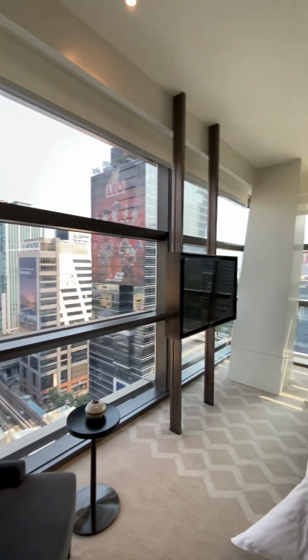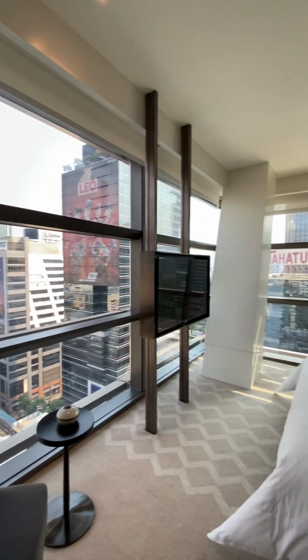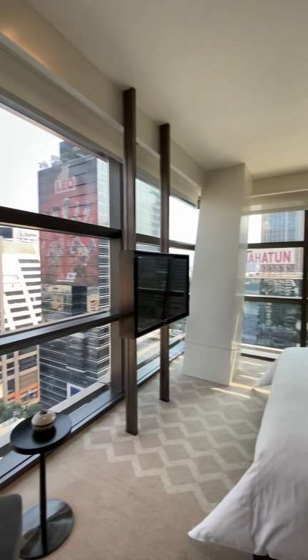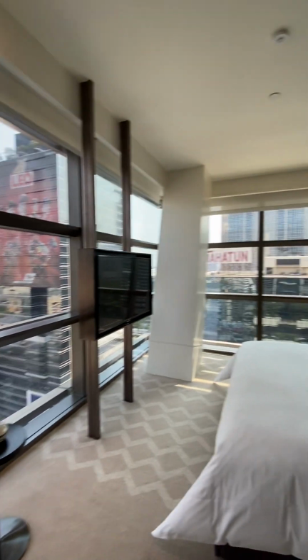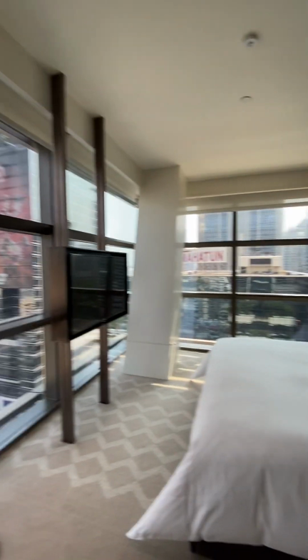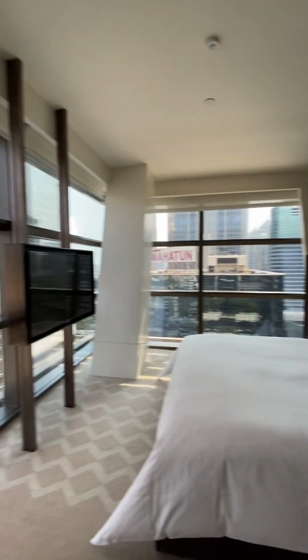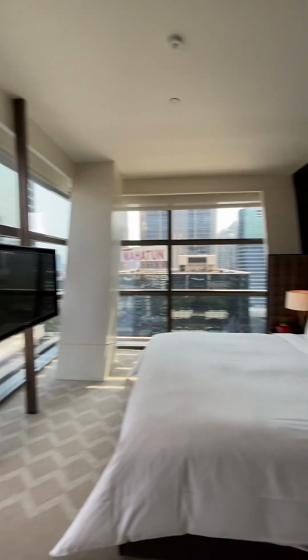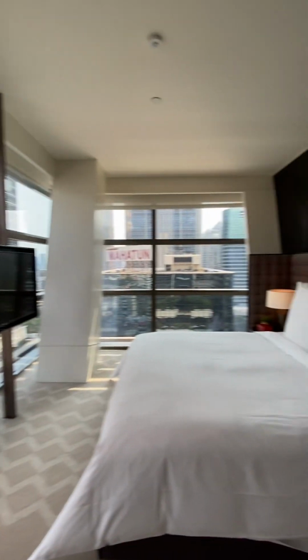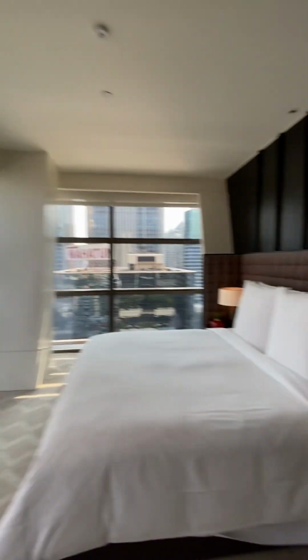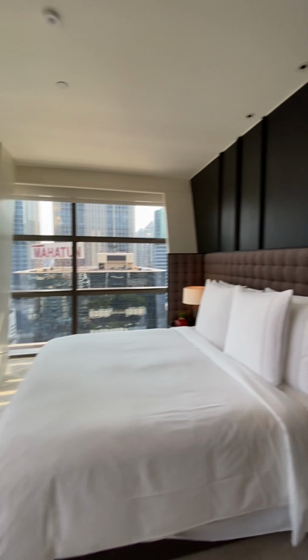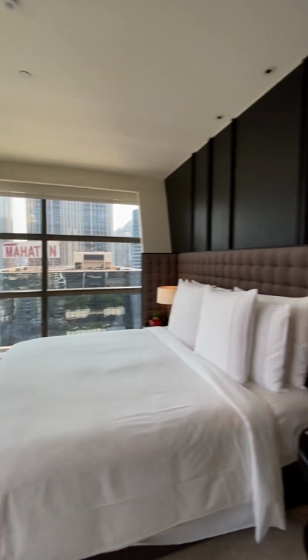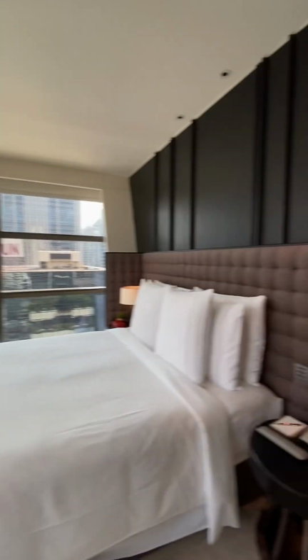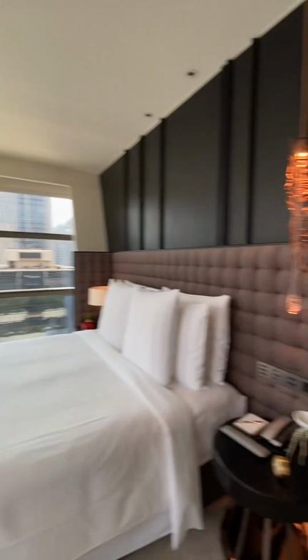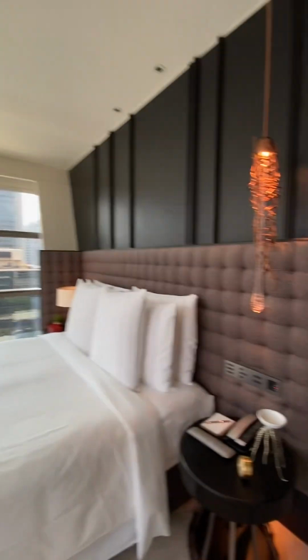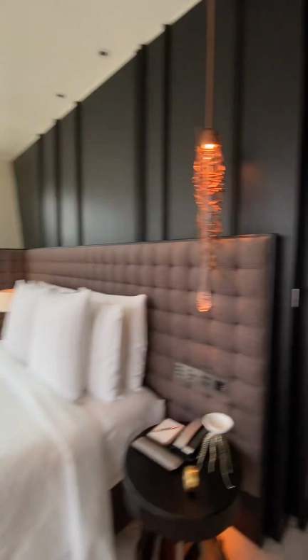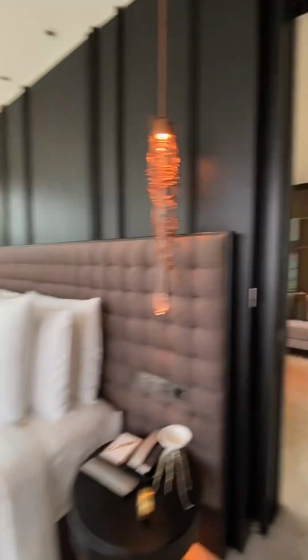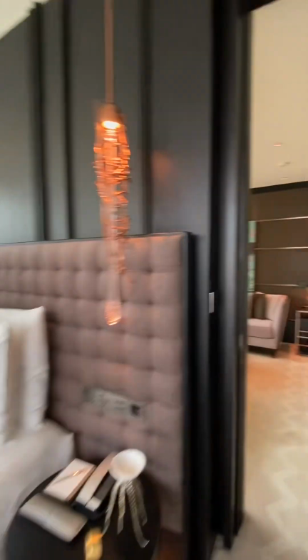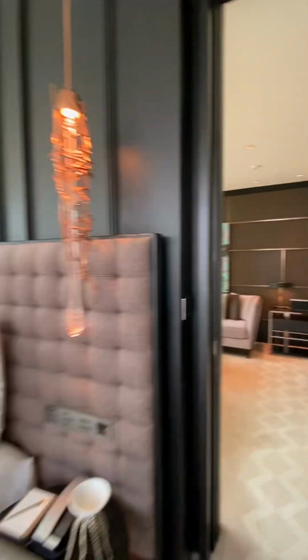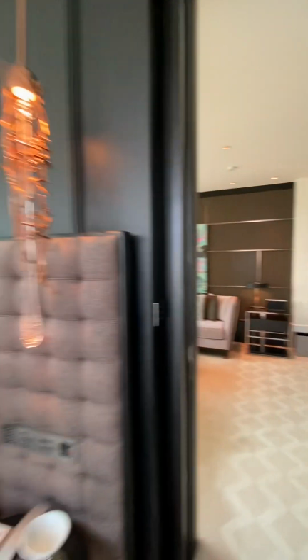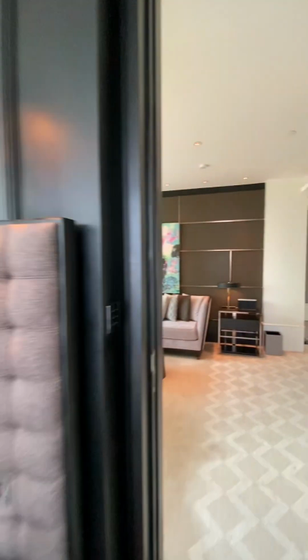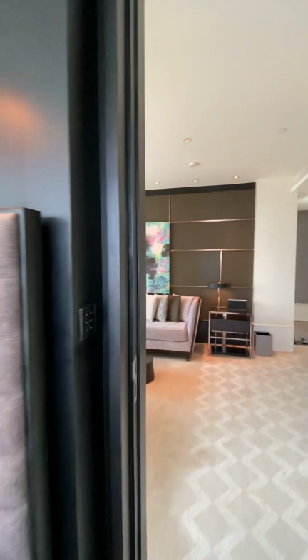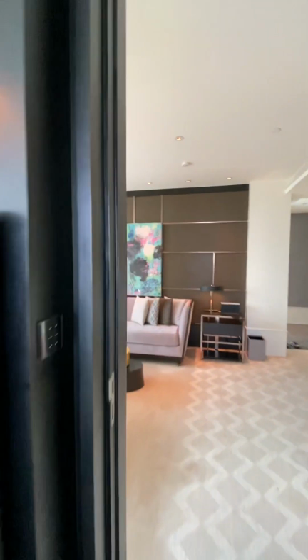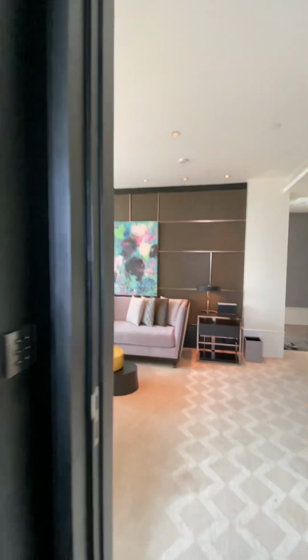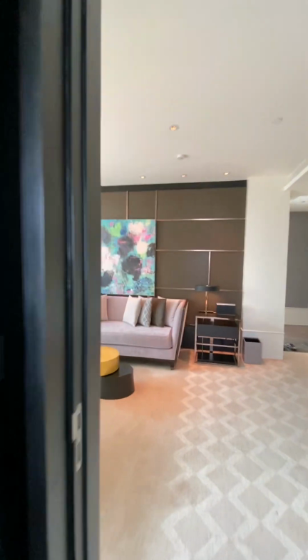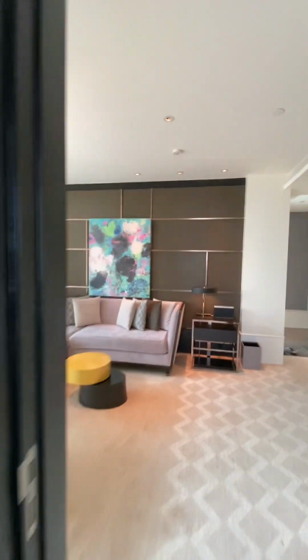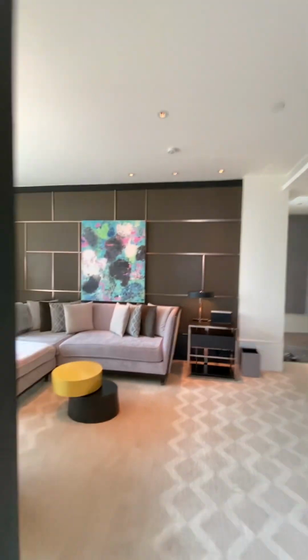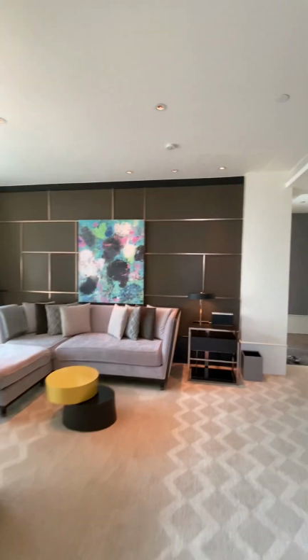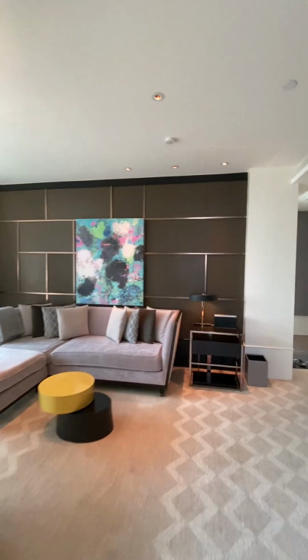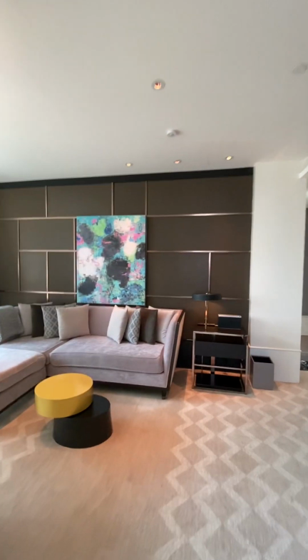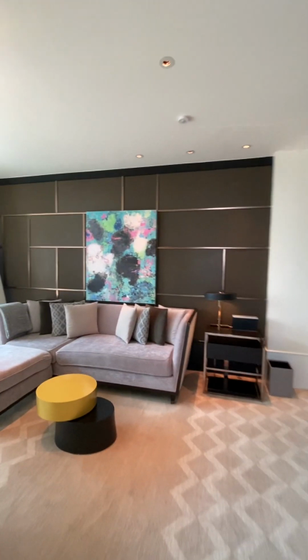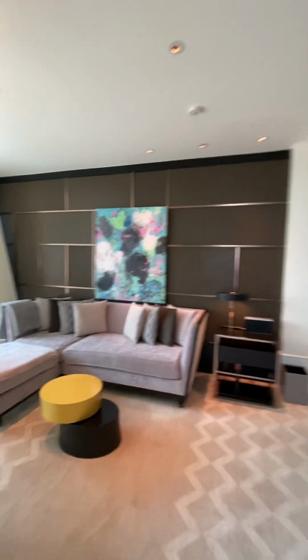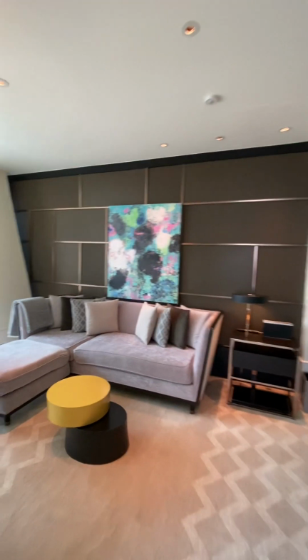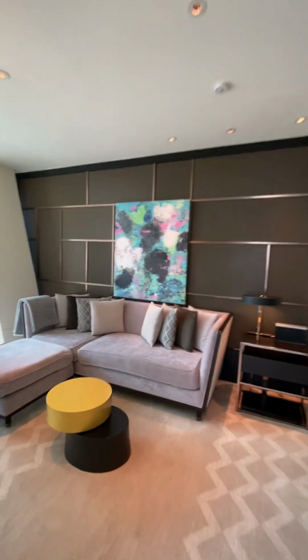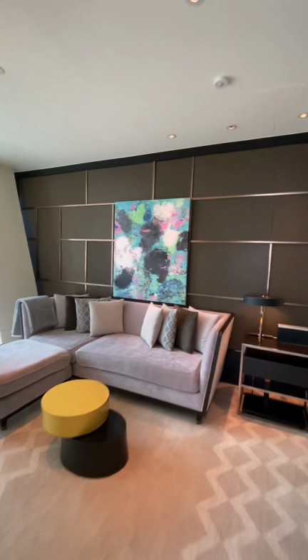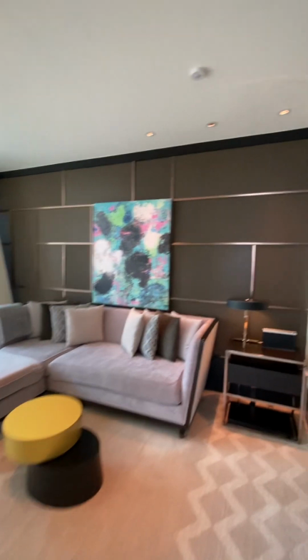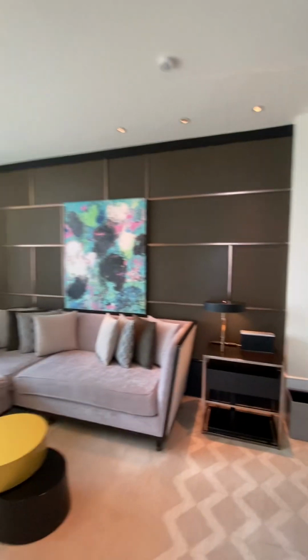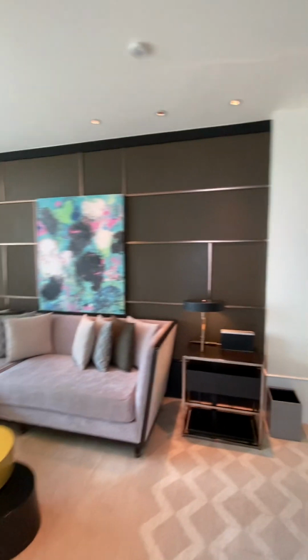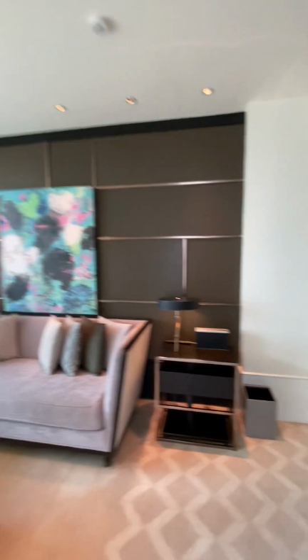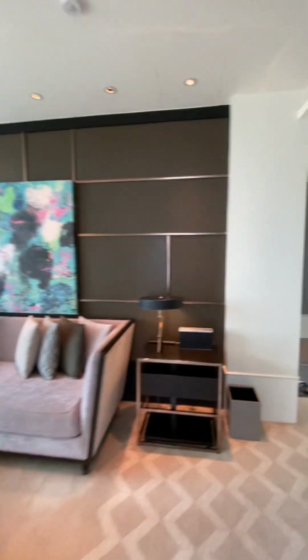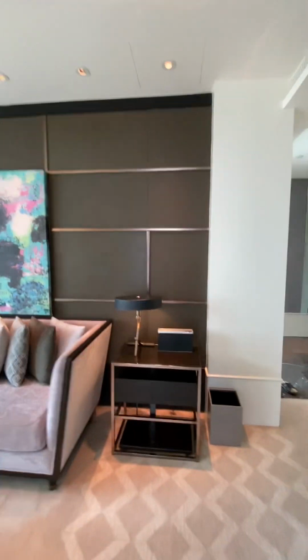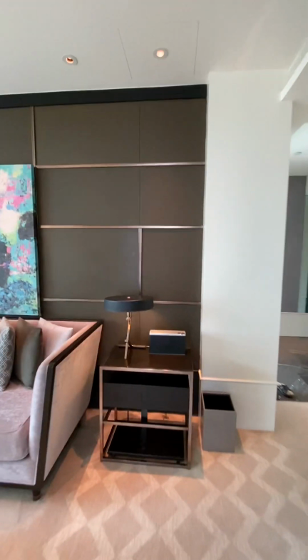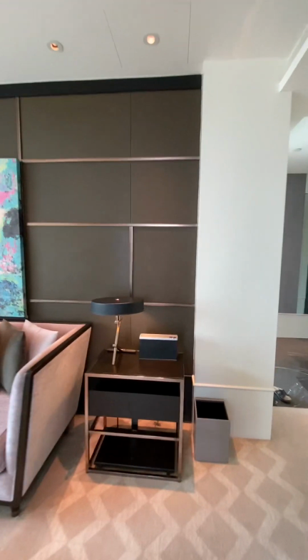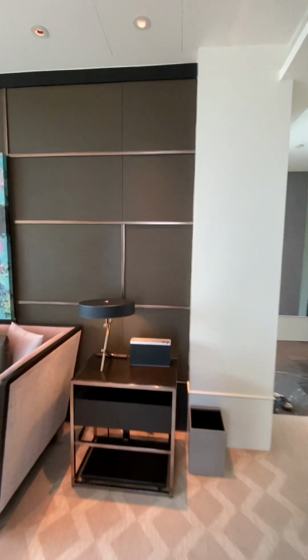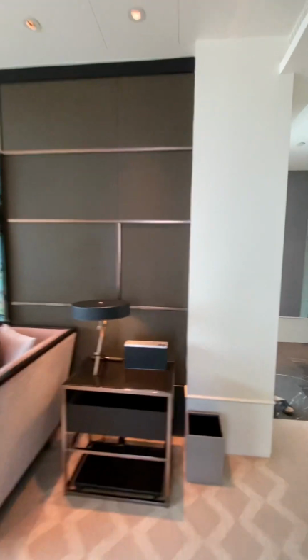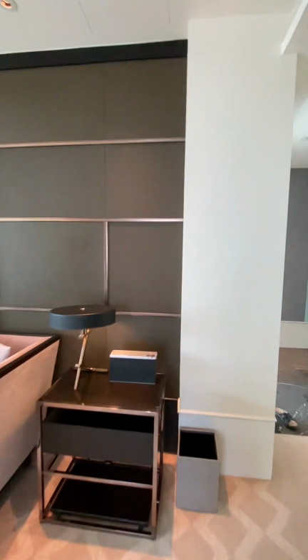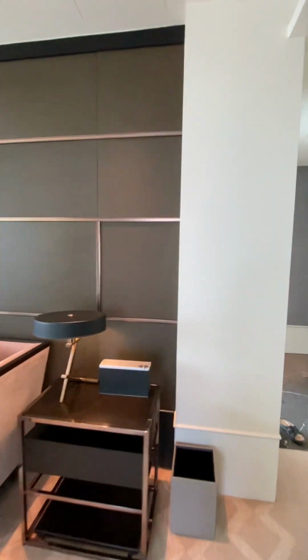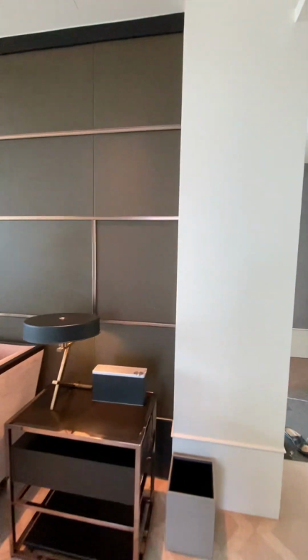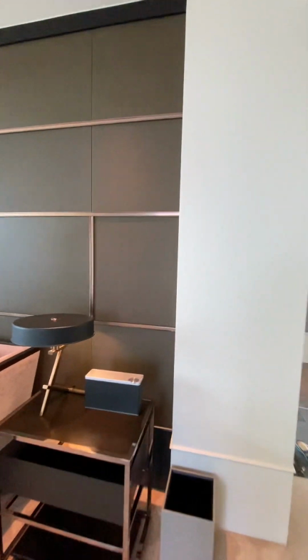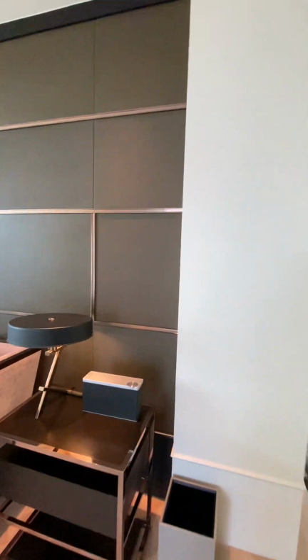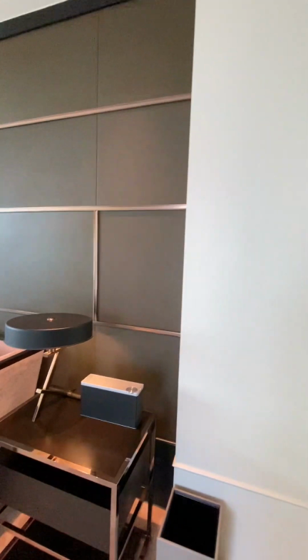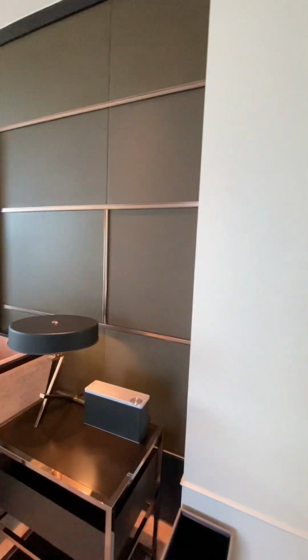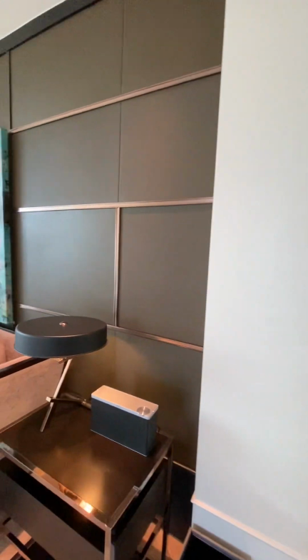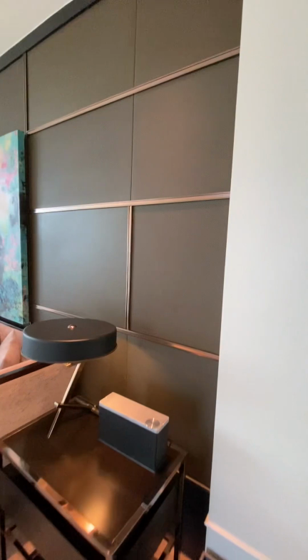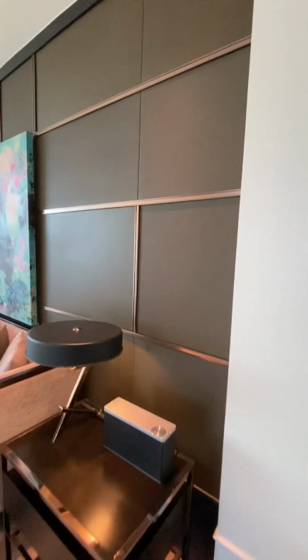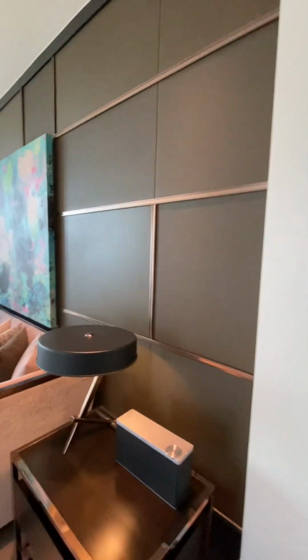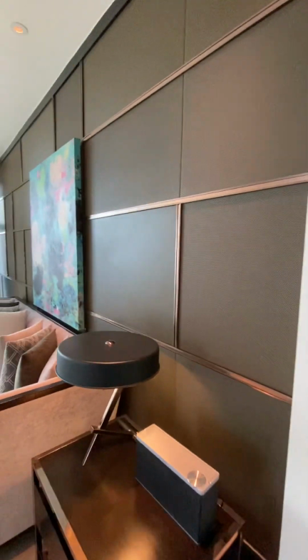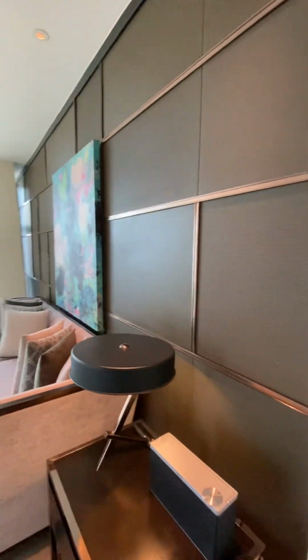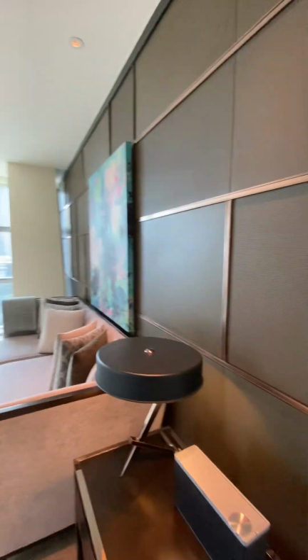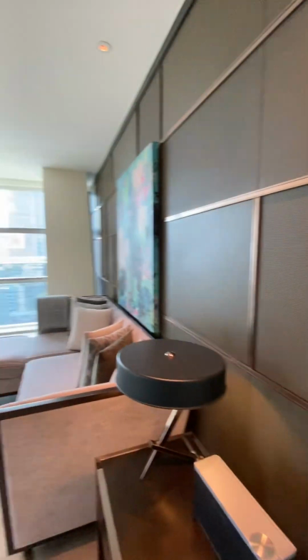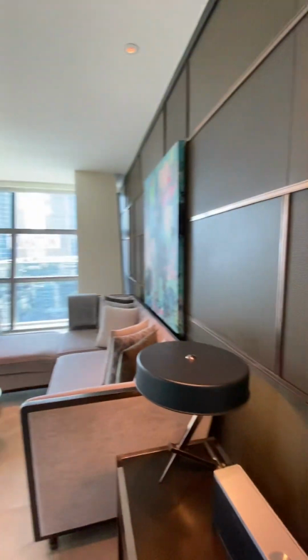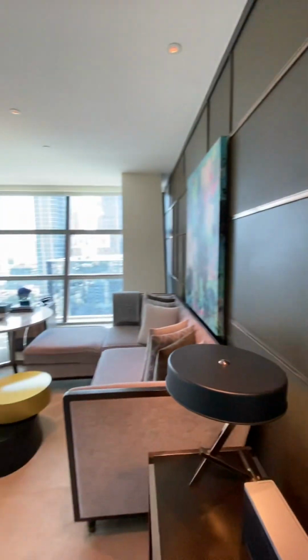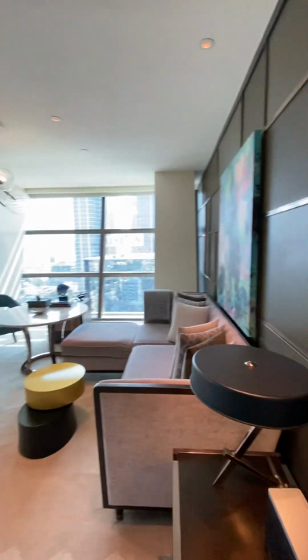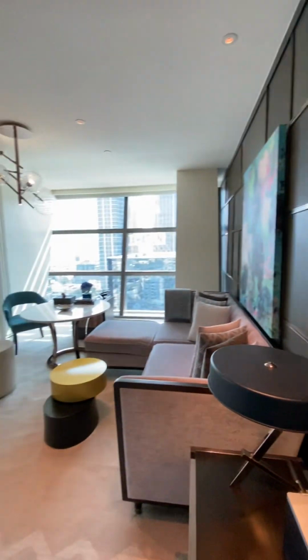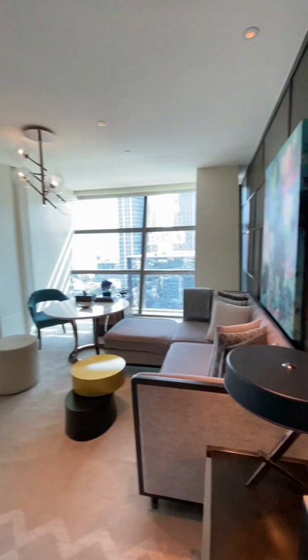Again, this is the Premier Suite at the Rosewood Bangkok. I'm going to leave you with that view.